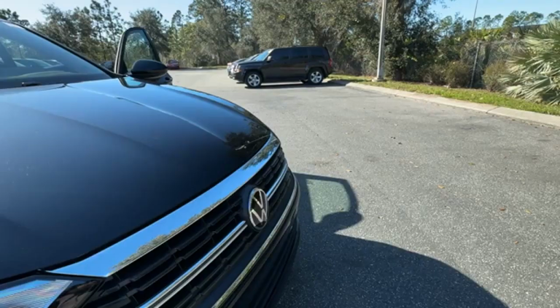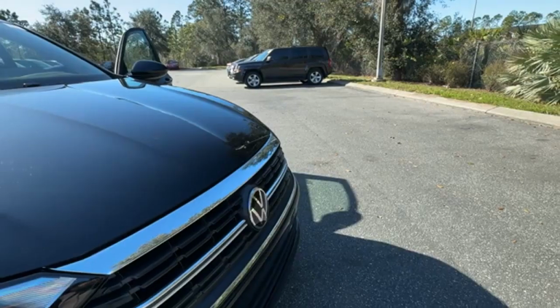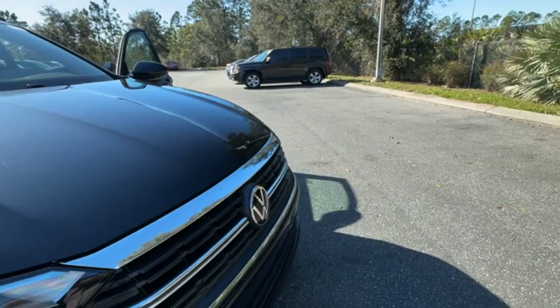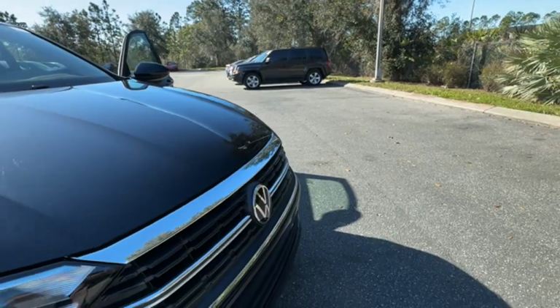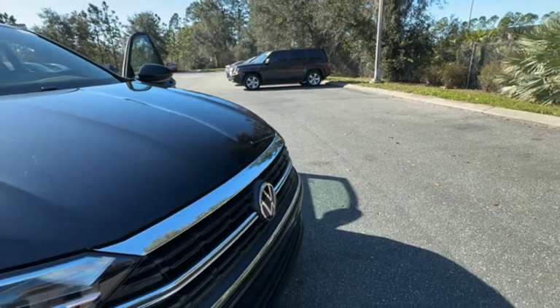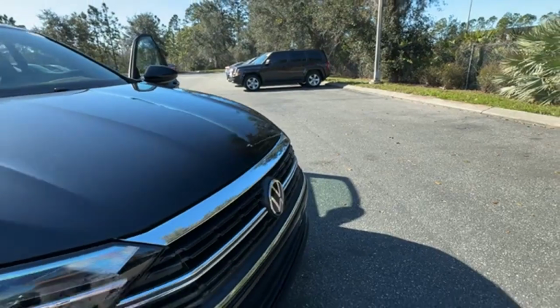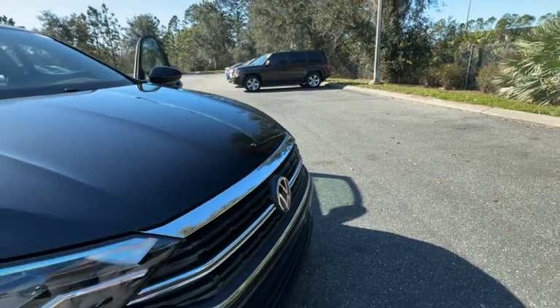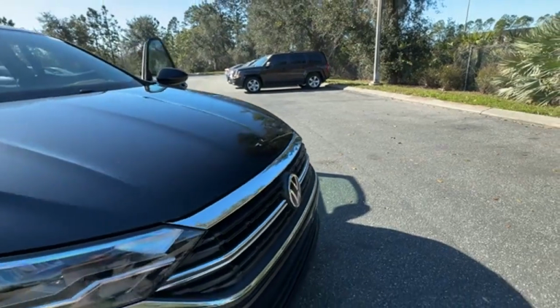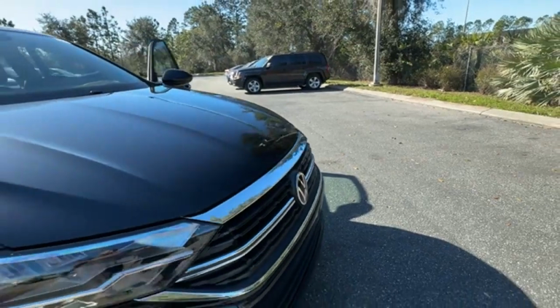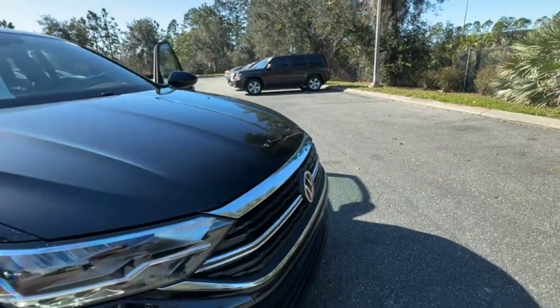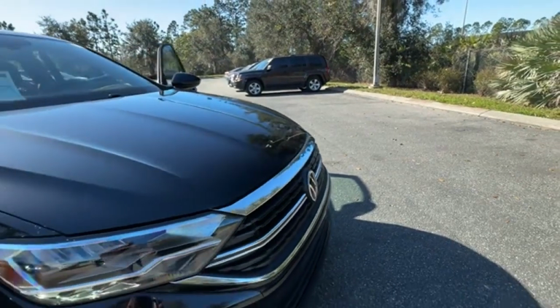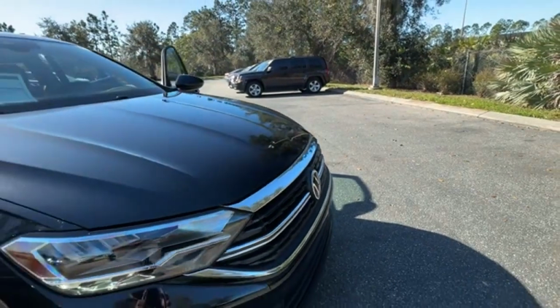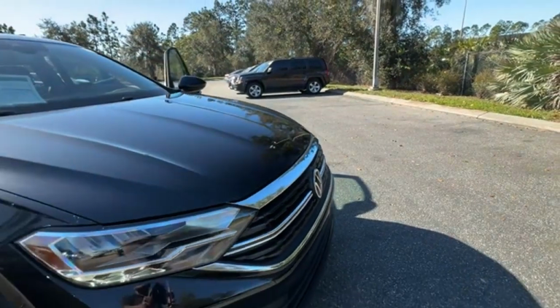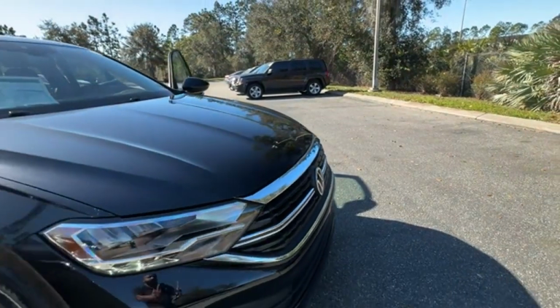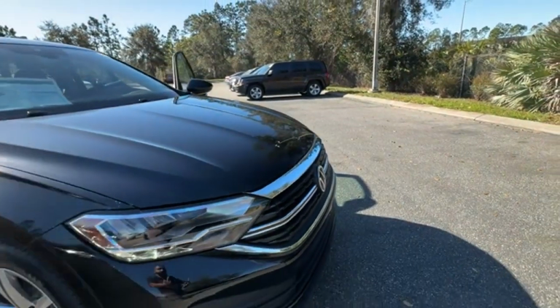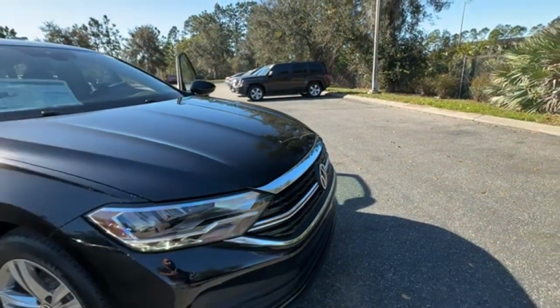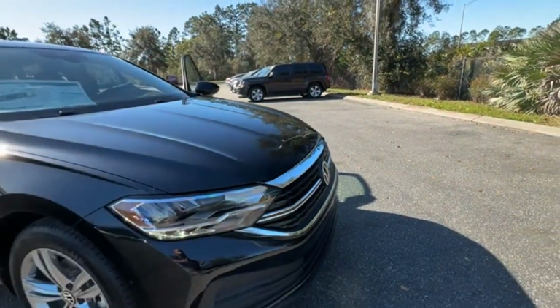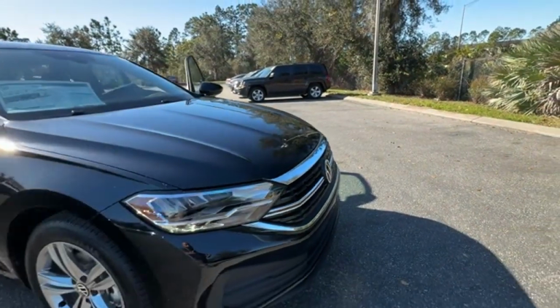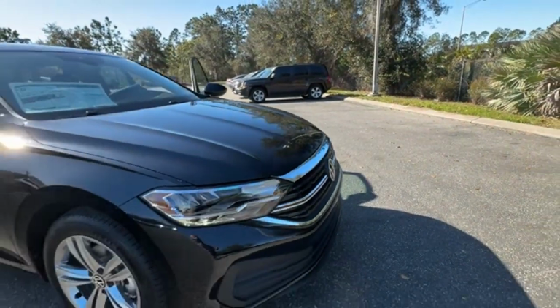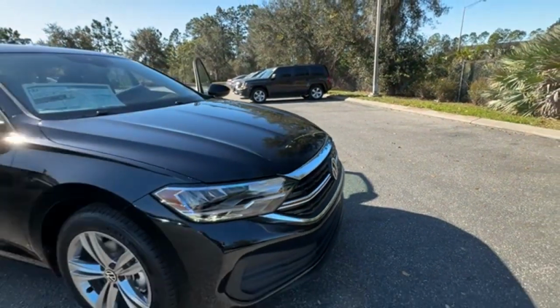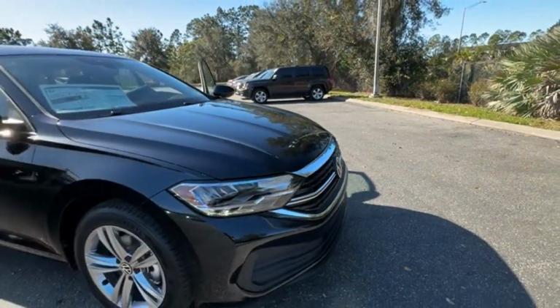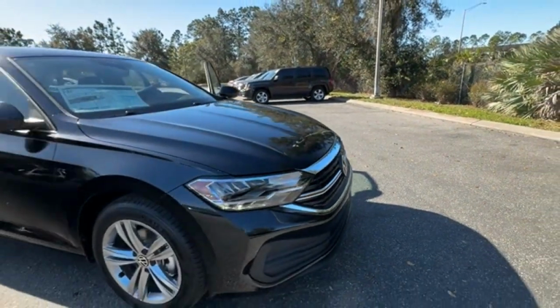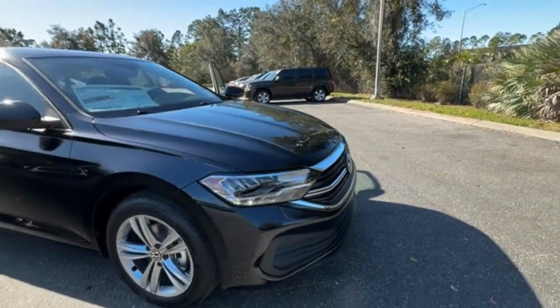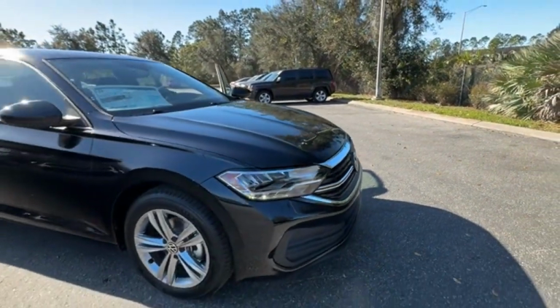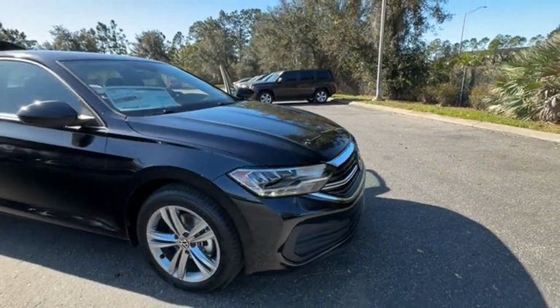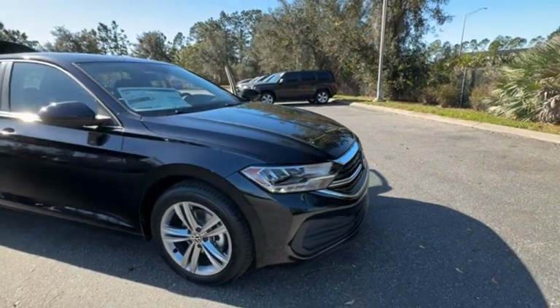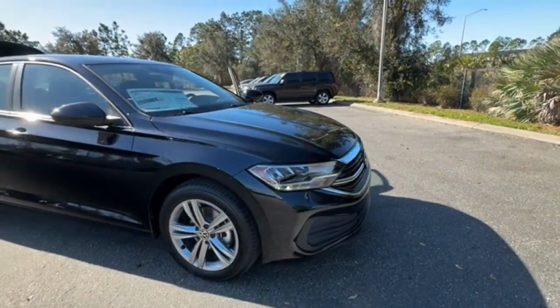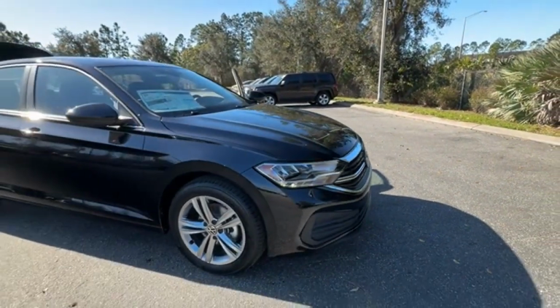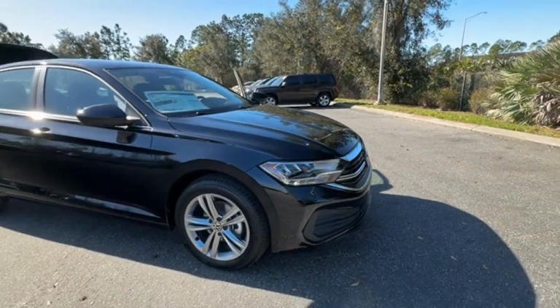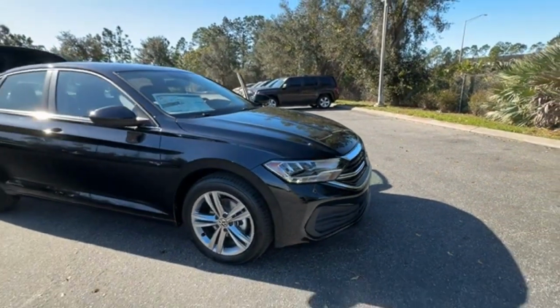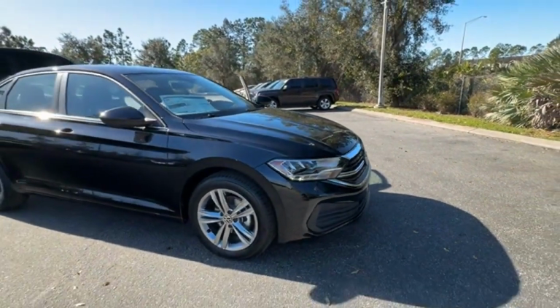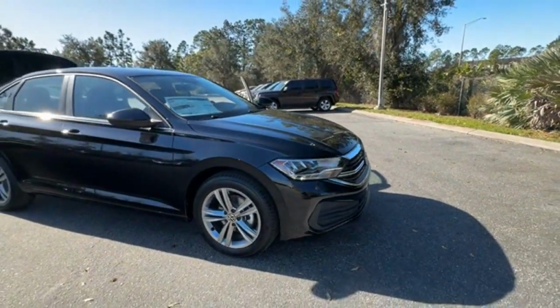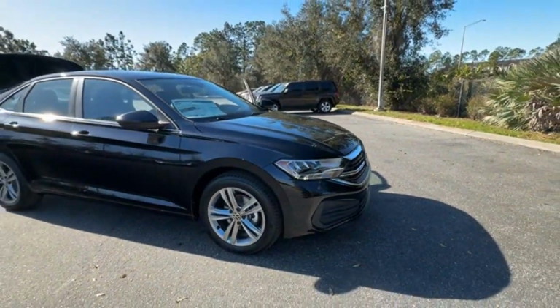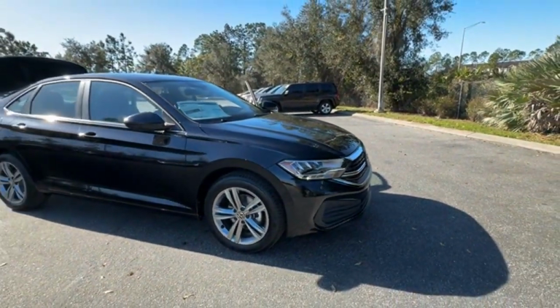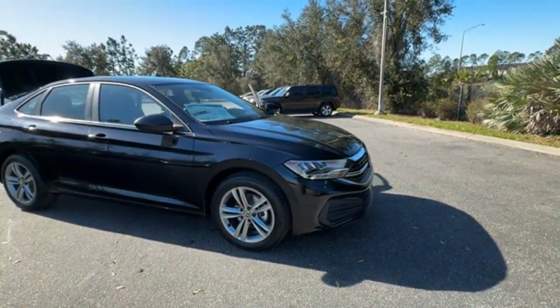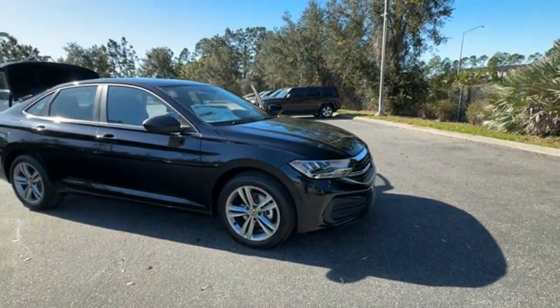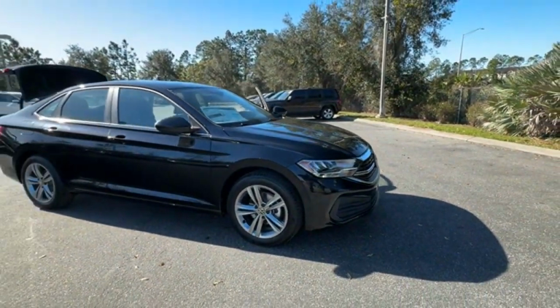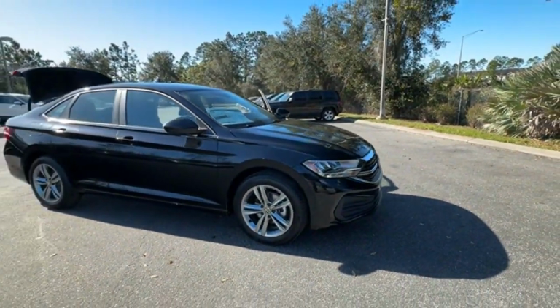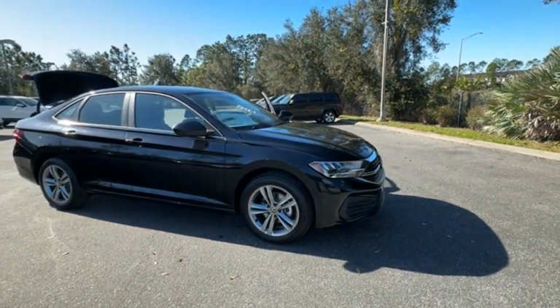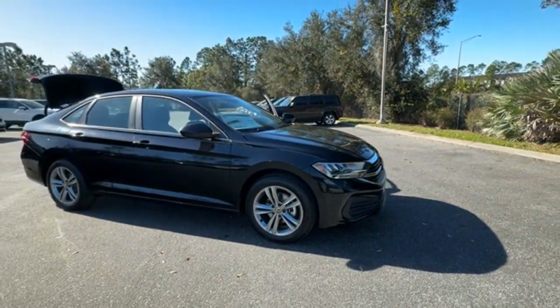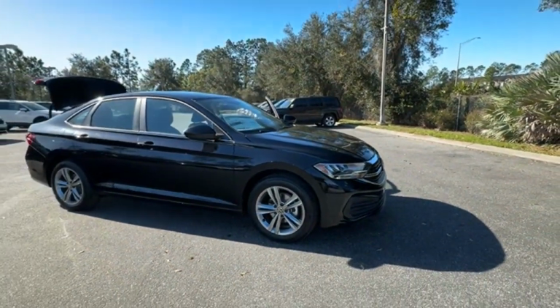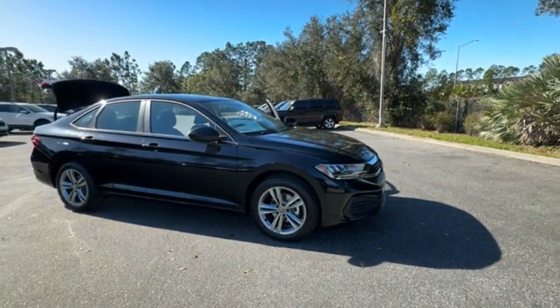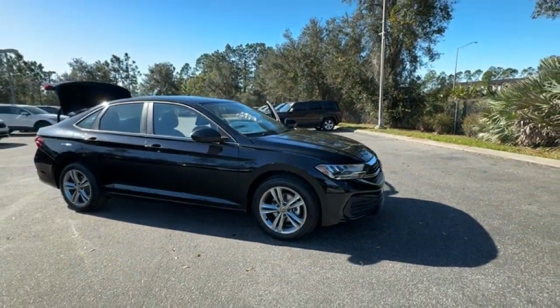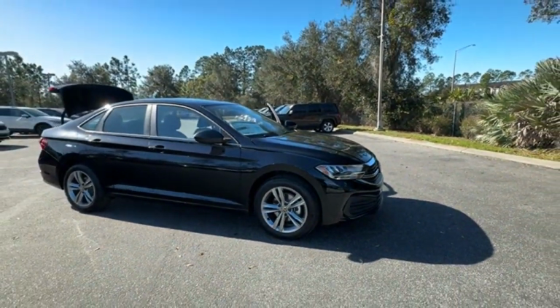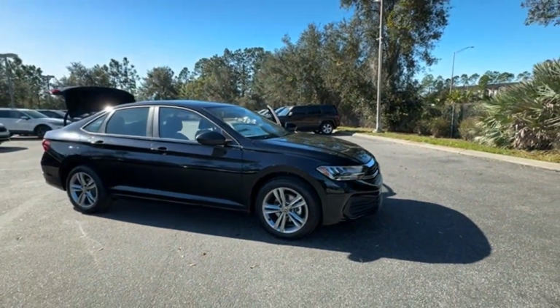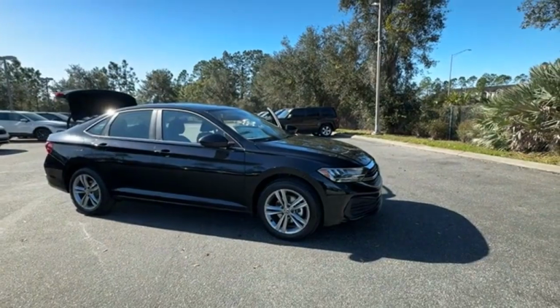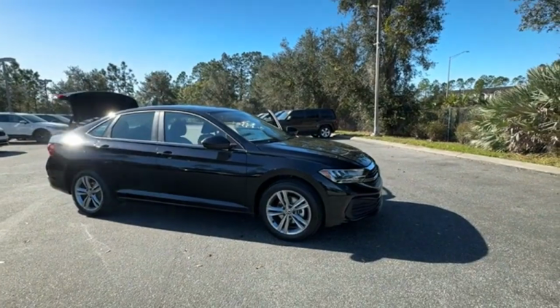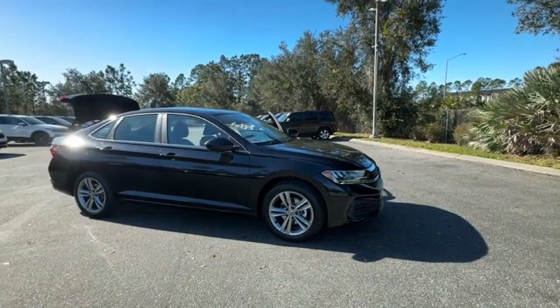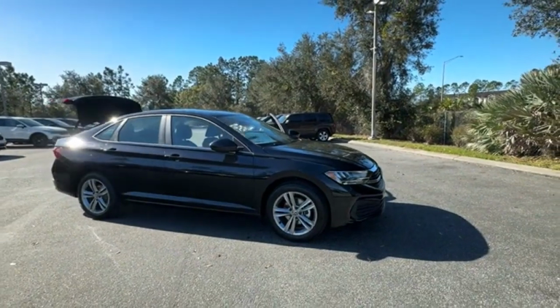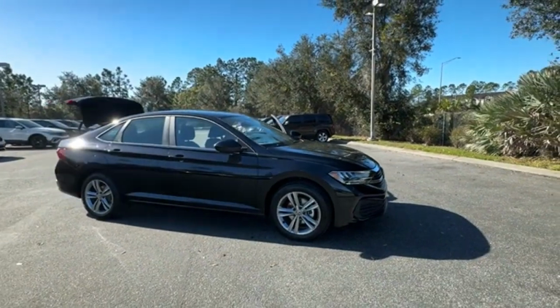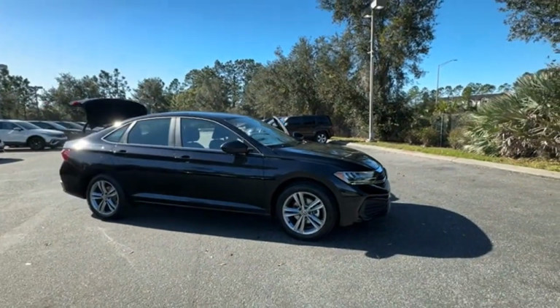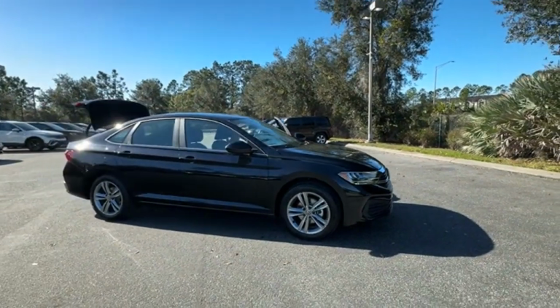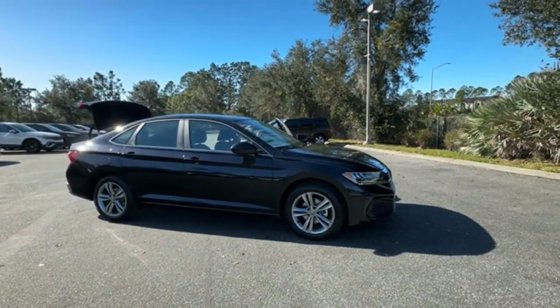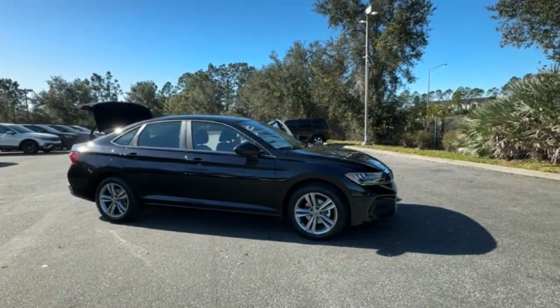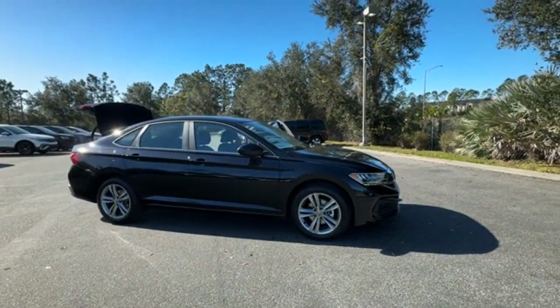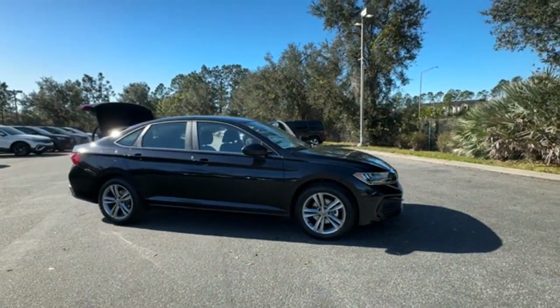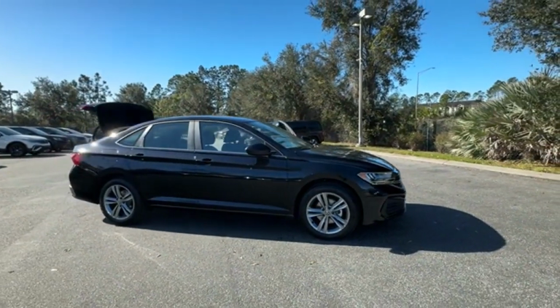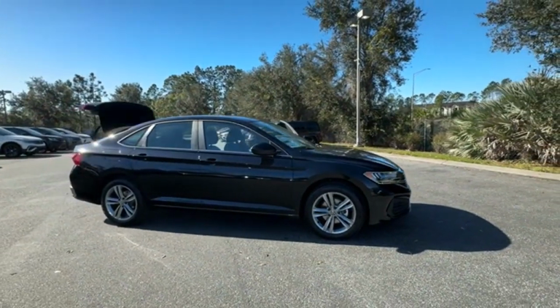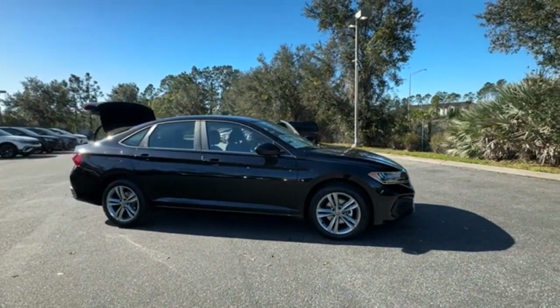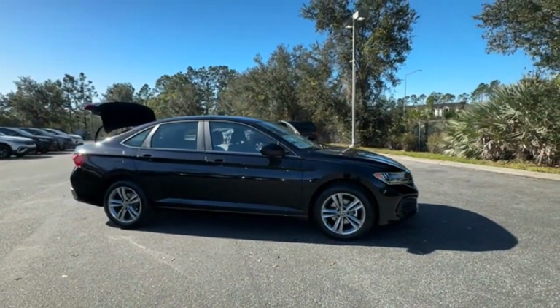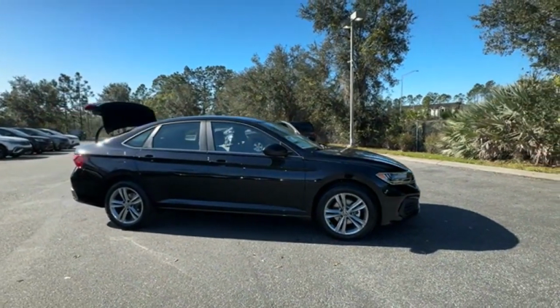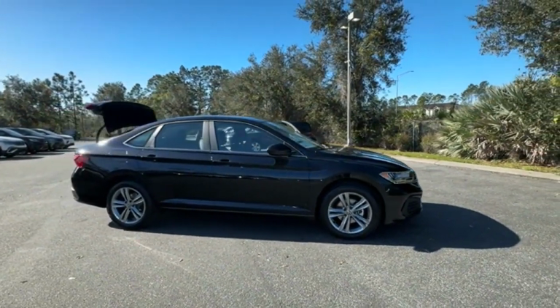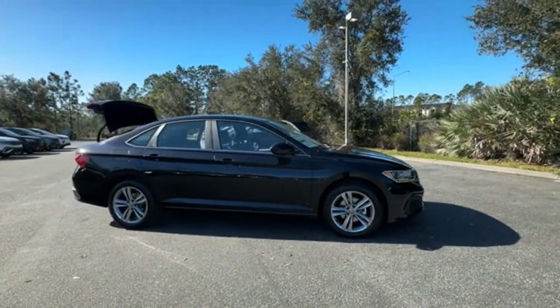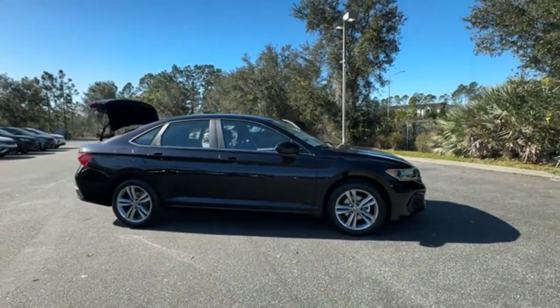2024 Volkswagen Jetta. This sedan combines safety and comfort with style and performance.